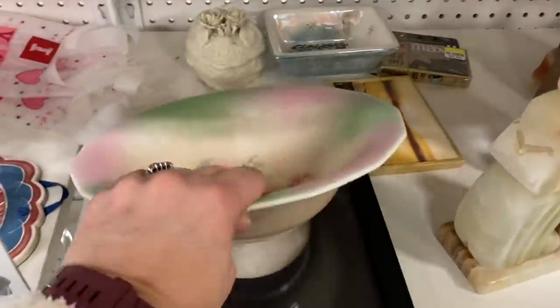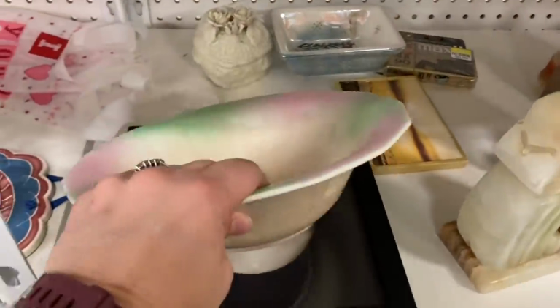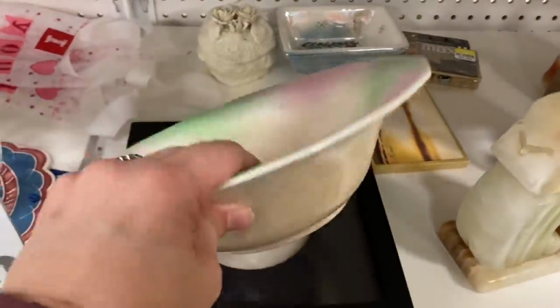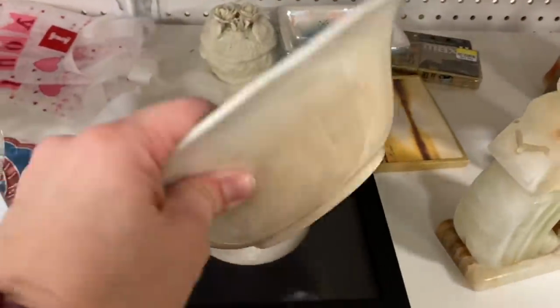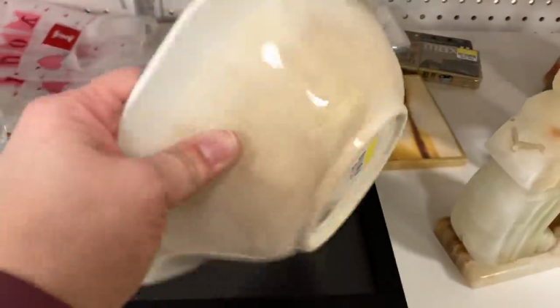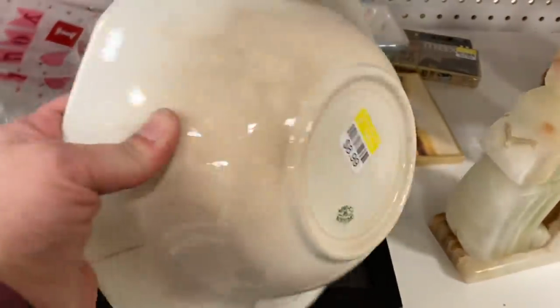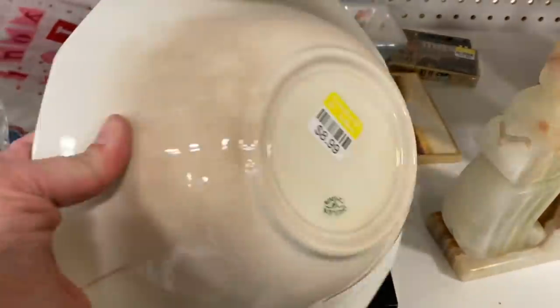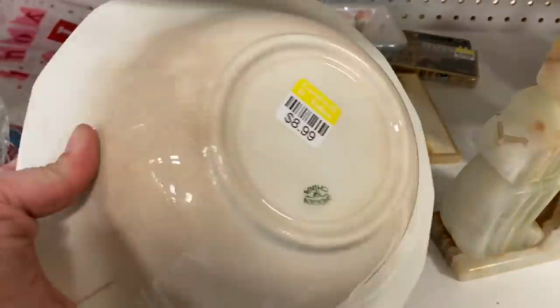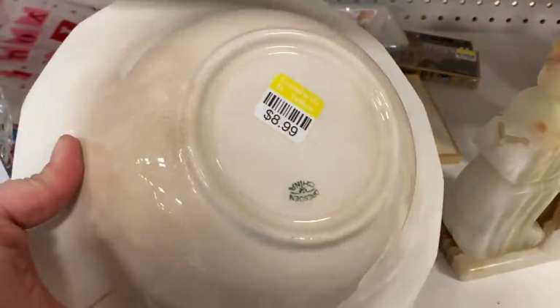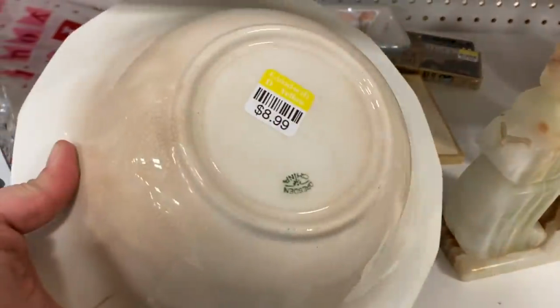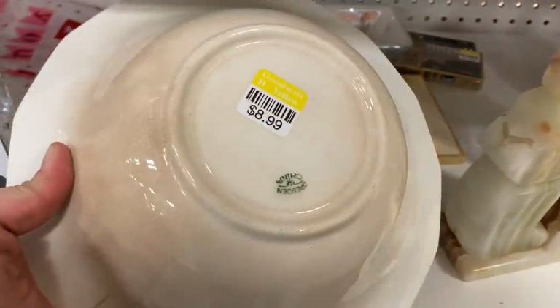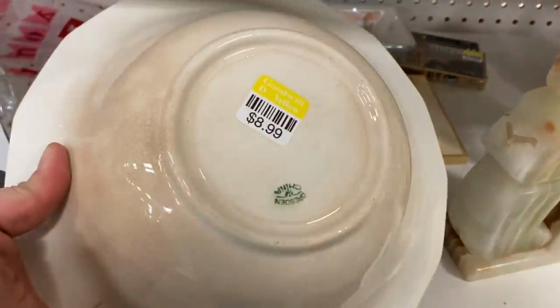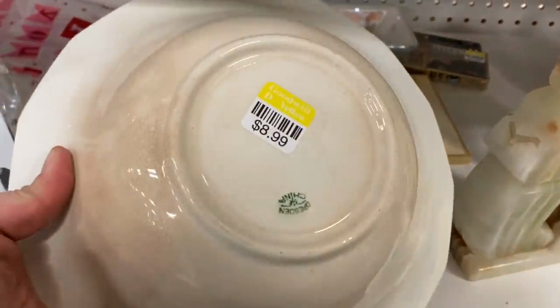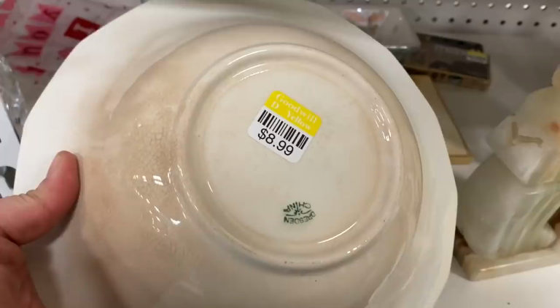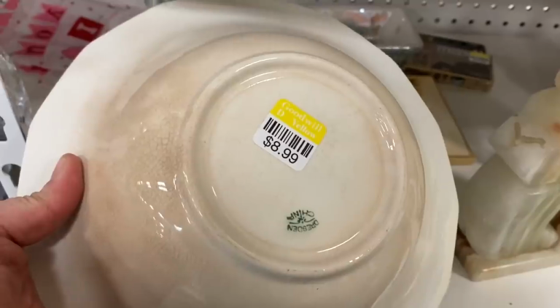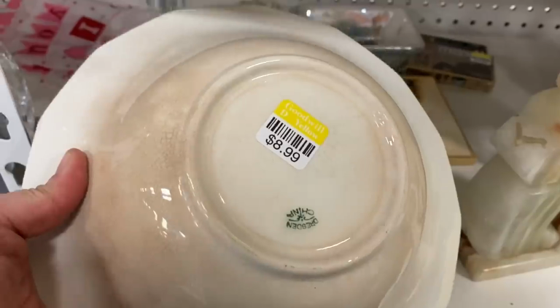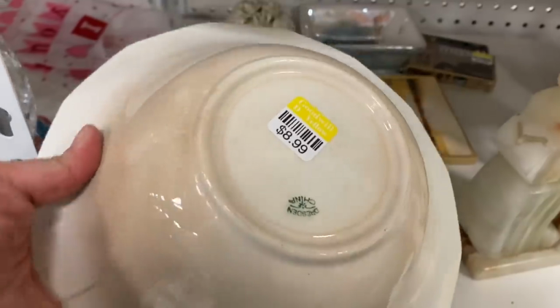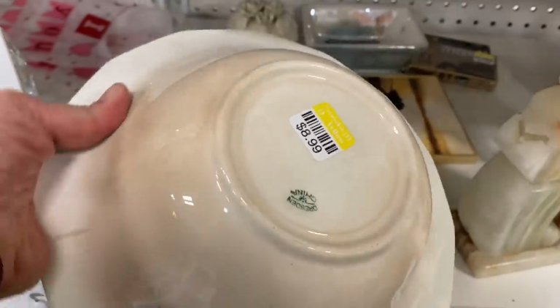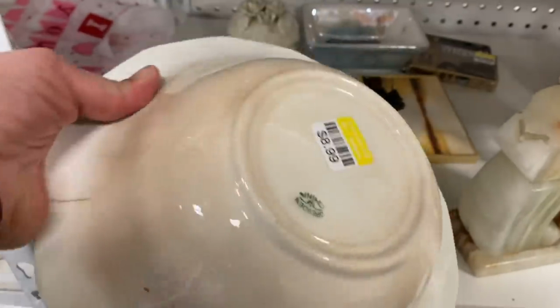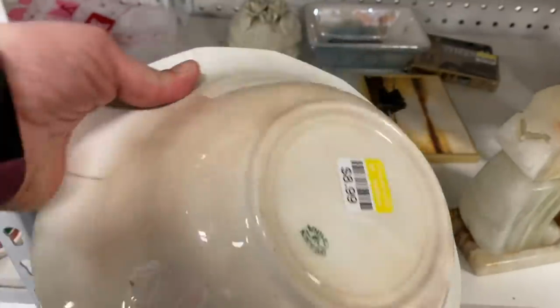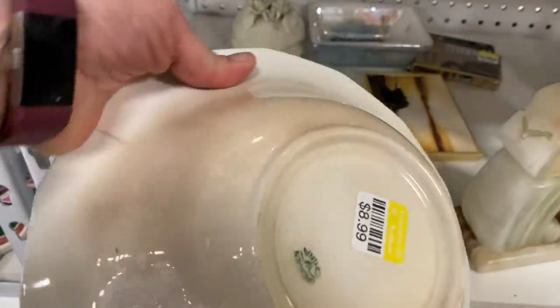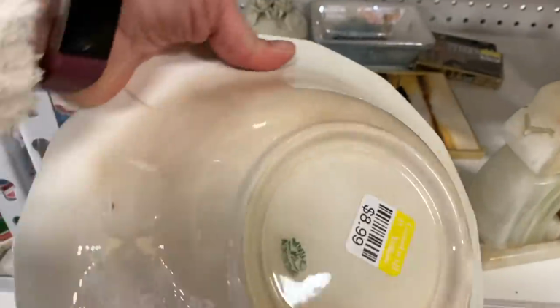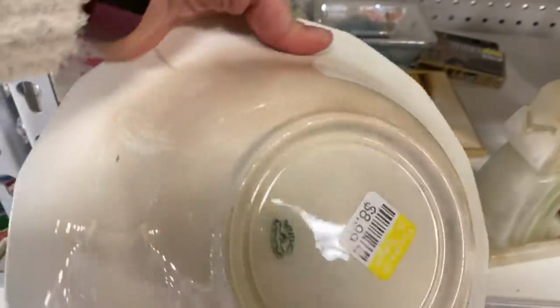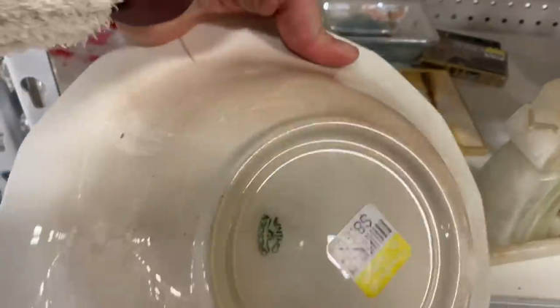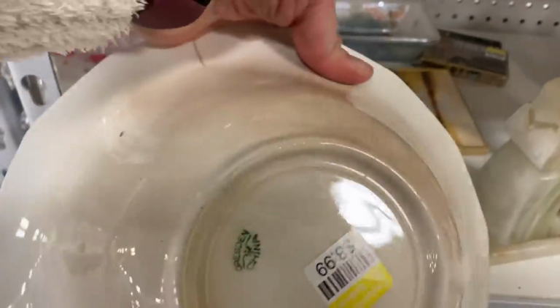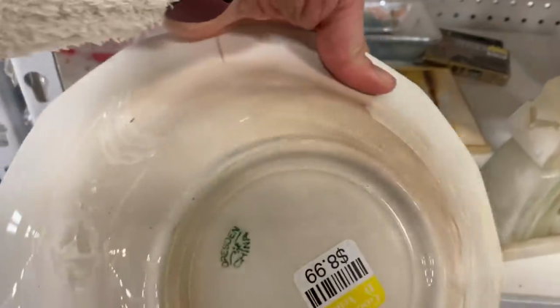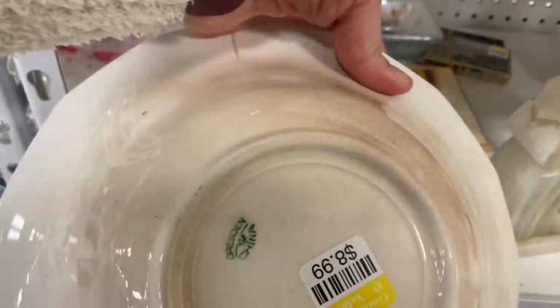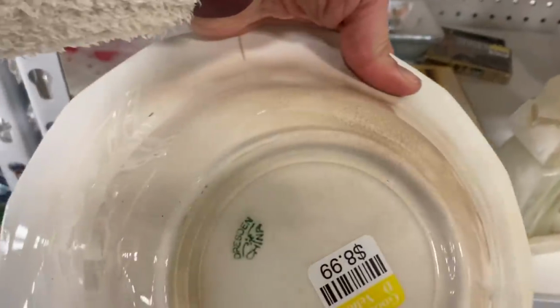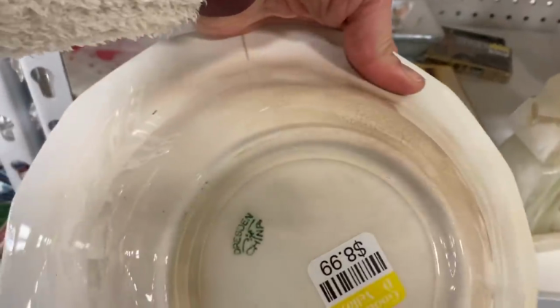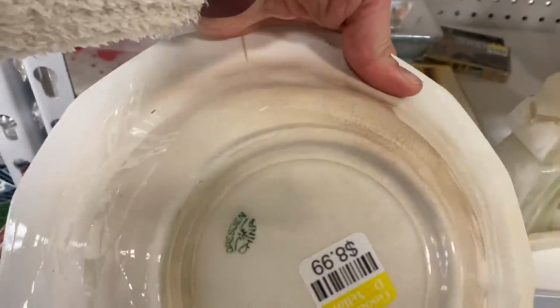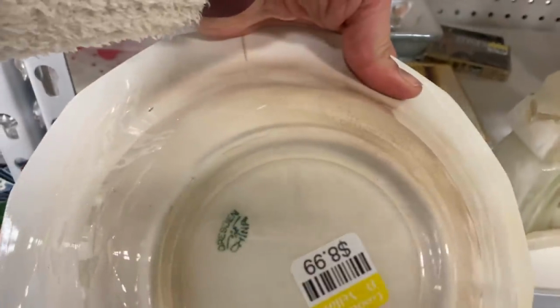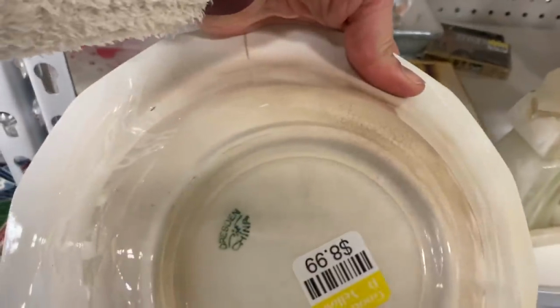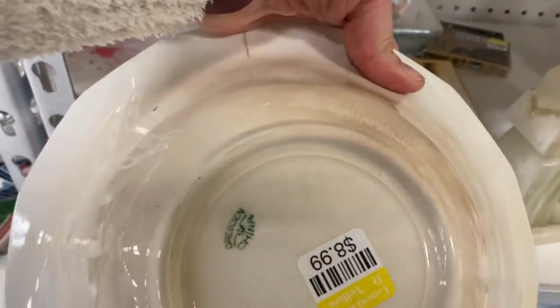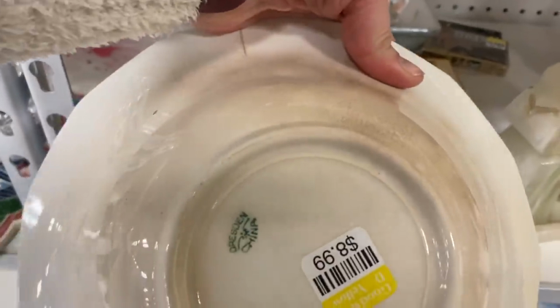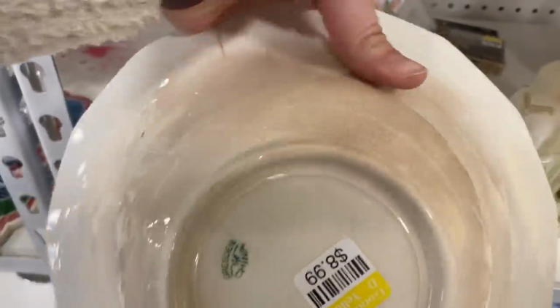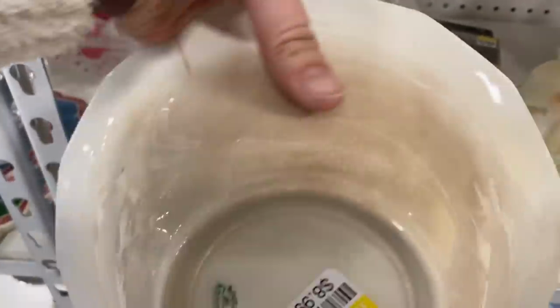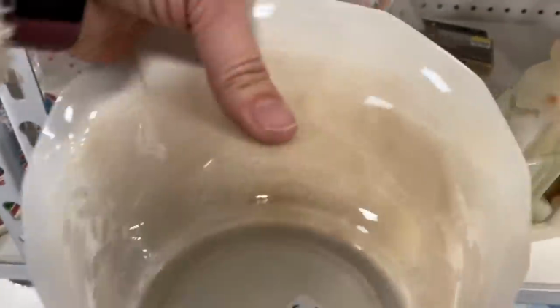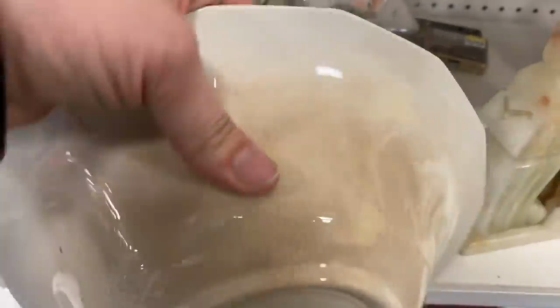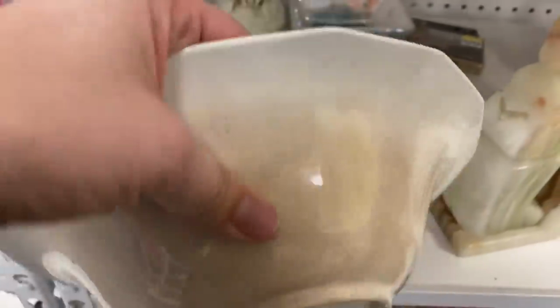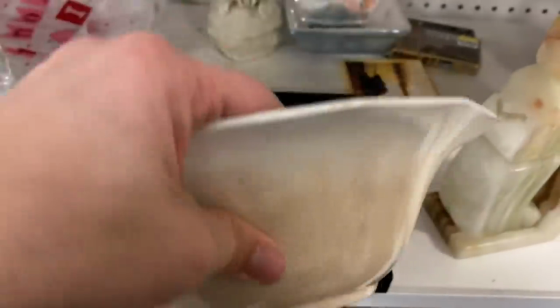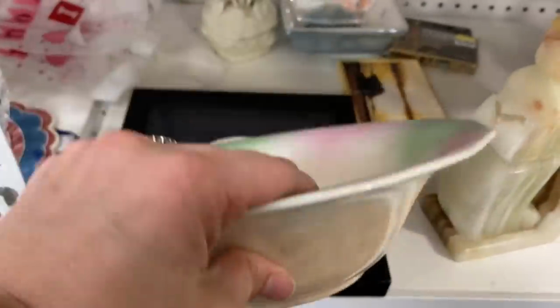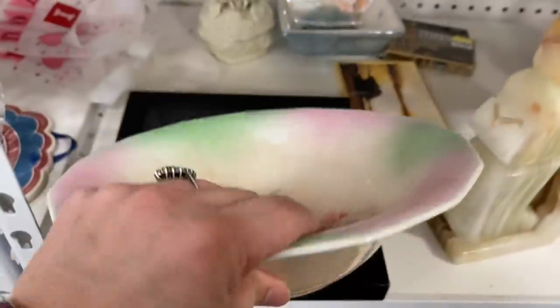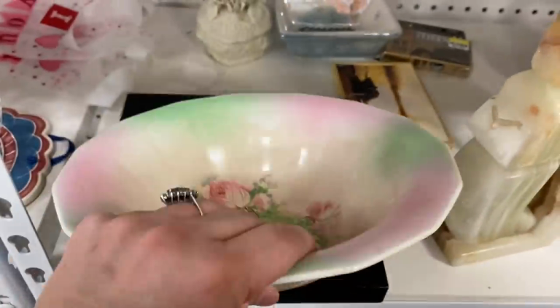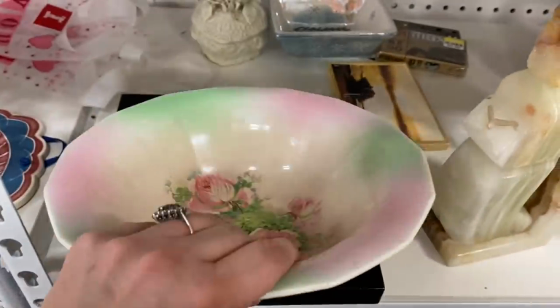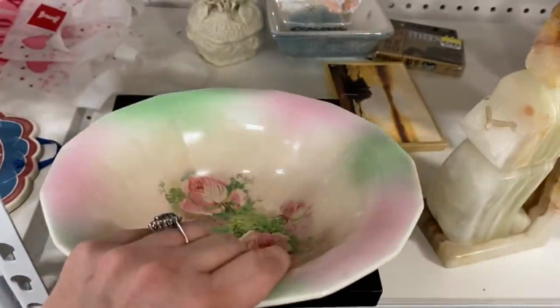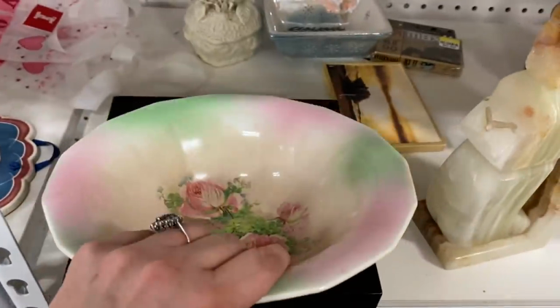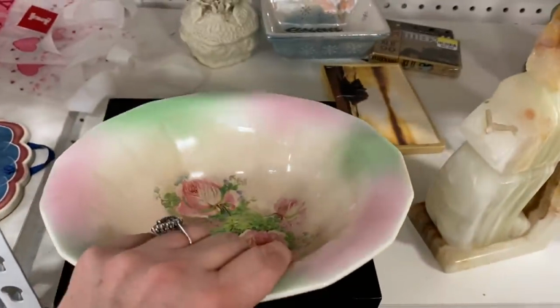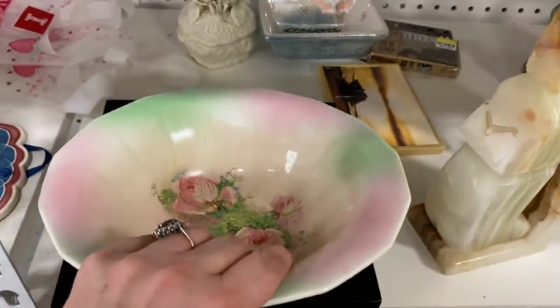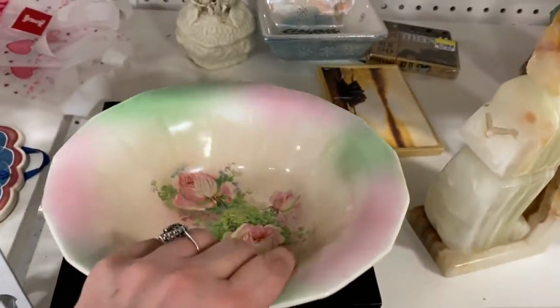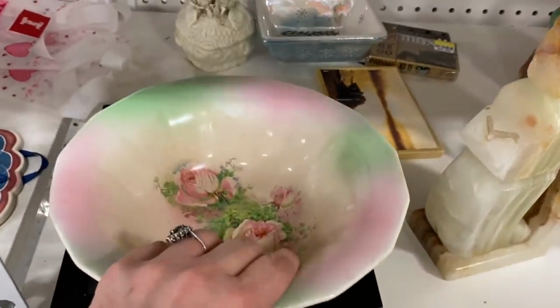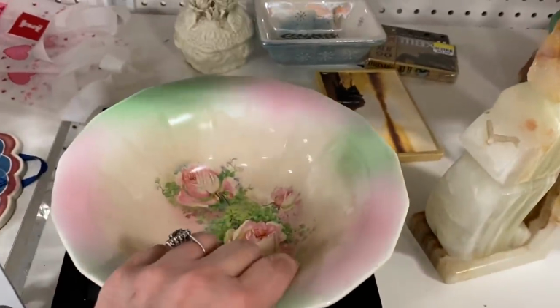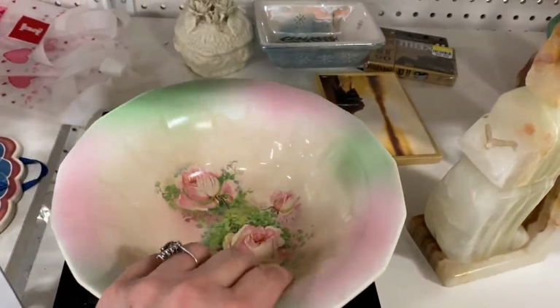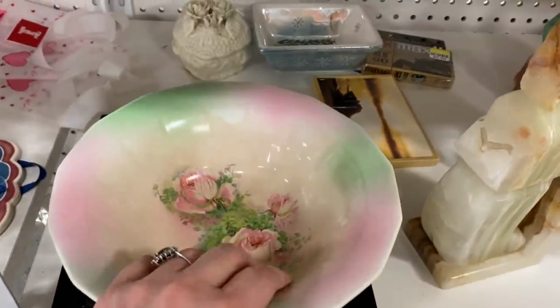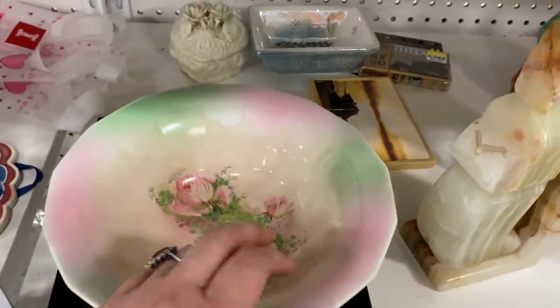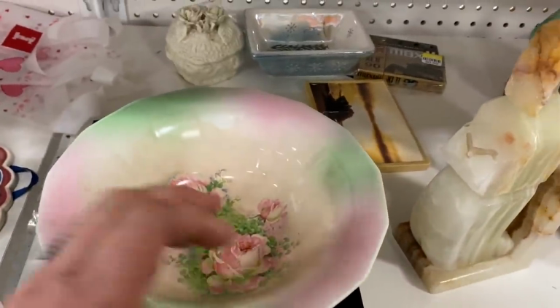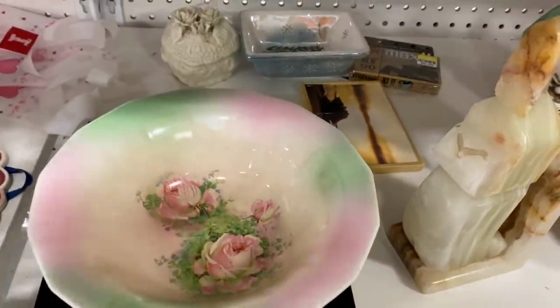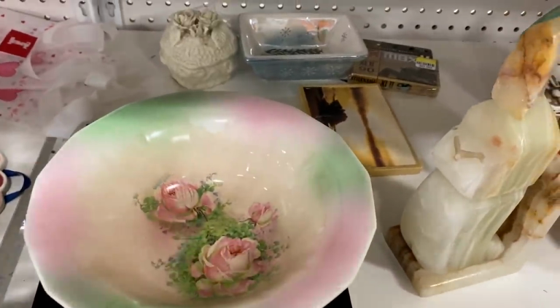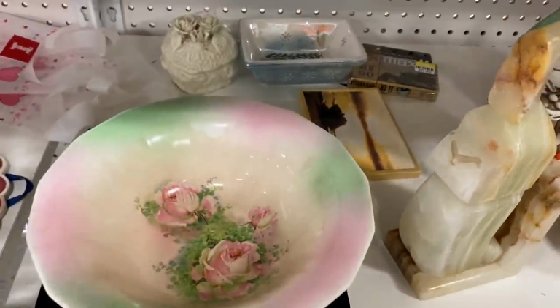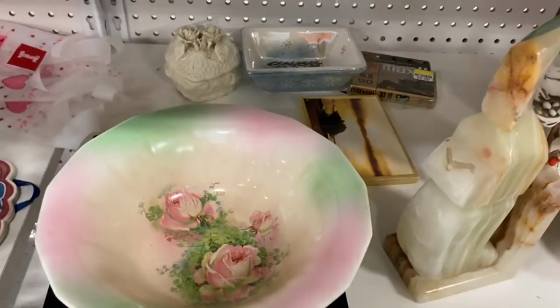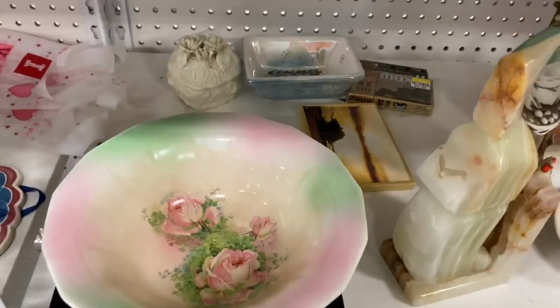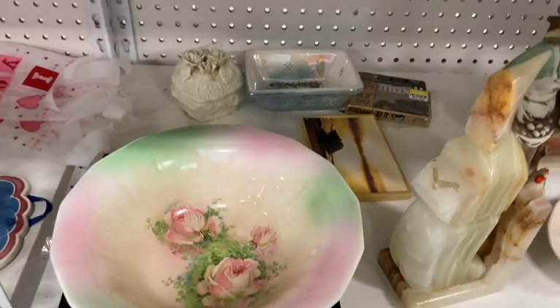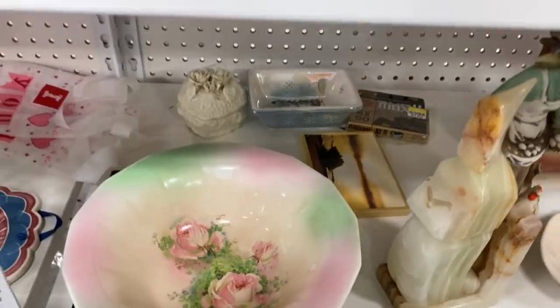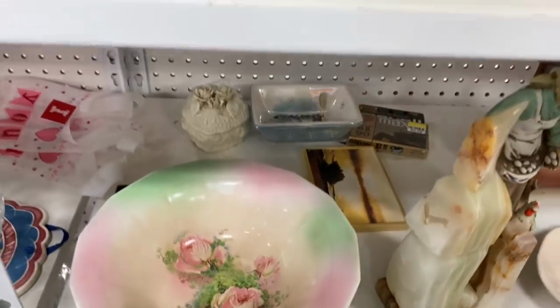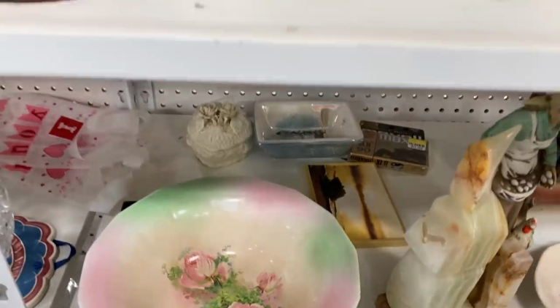I thought this bowl was really nice. It did have a ton of crazing, but I thought the colors were really pretty with that green and pink.